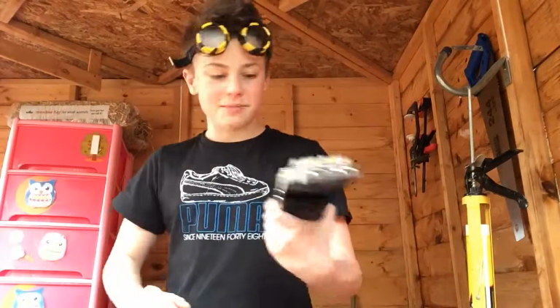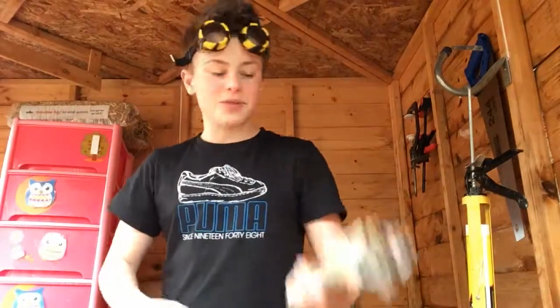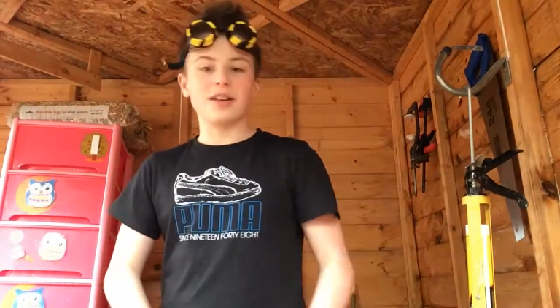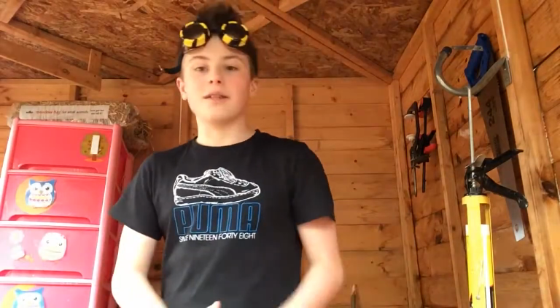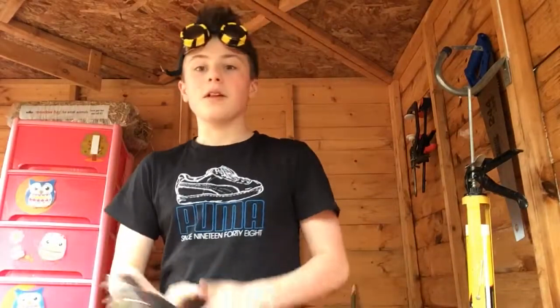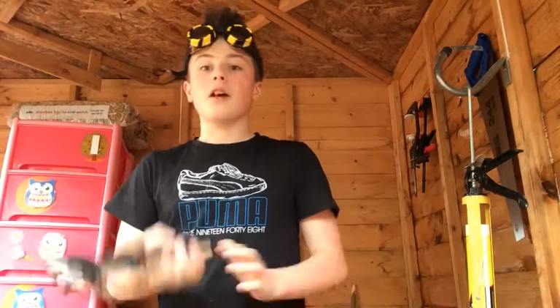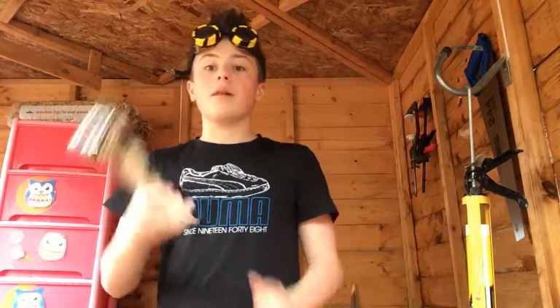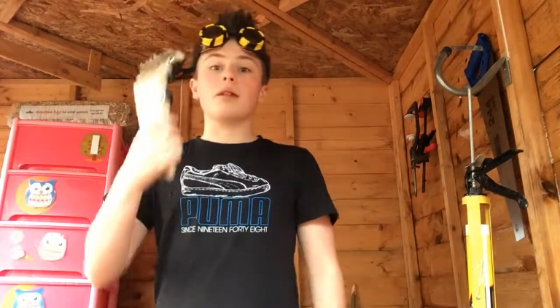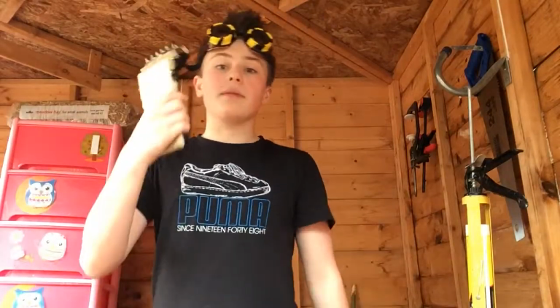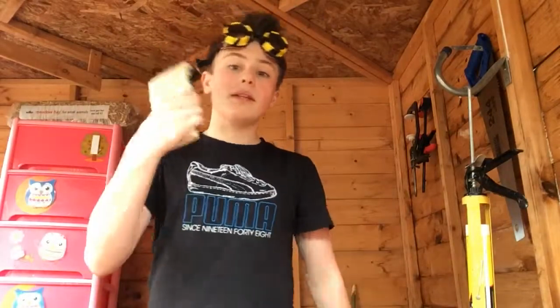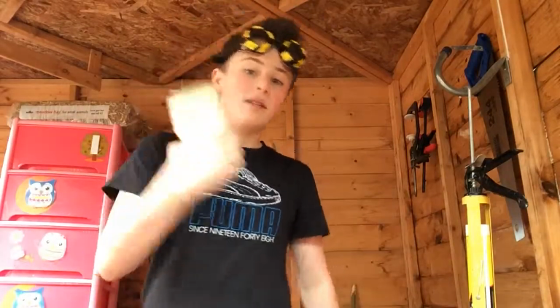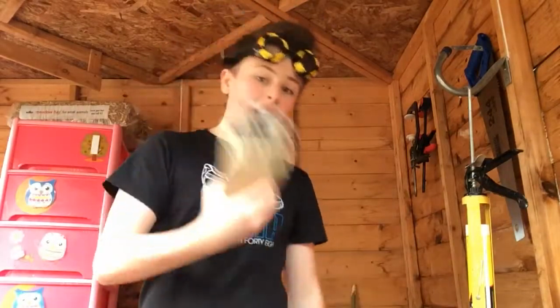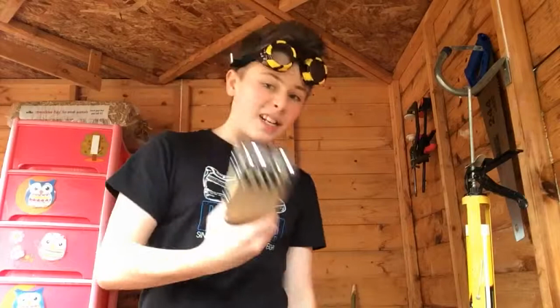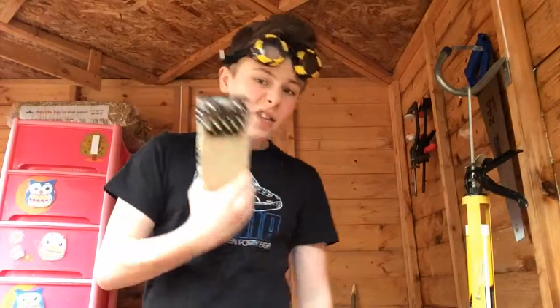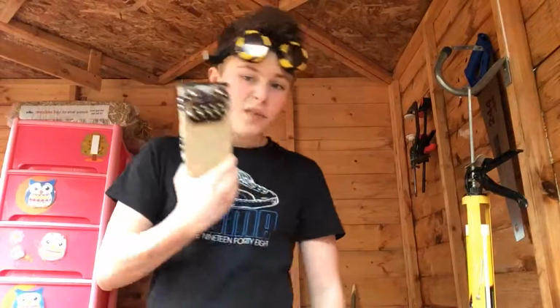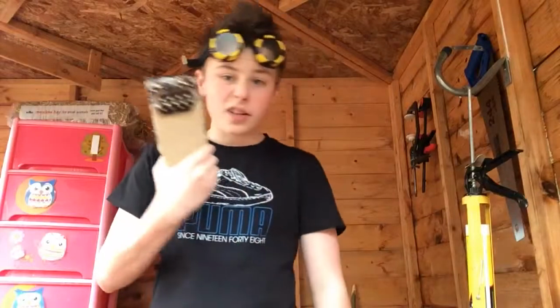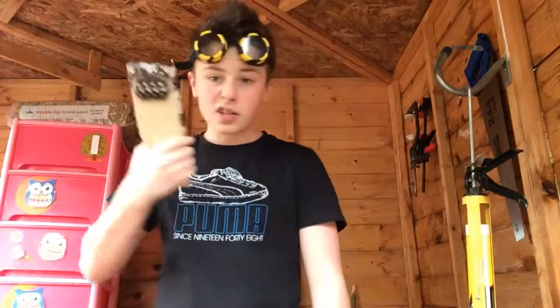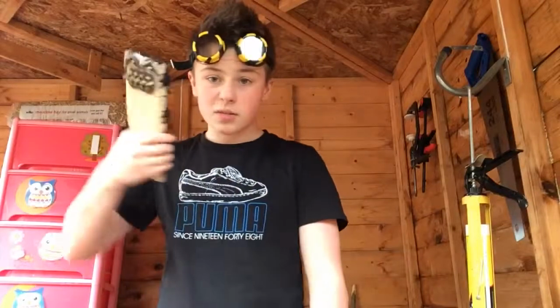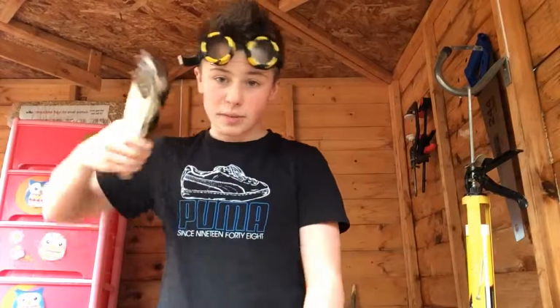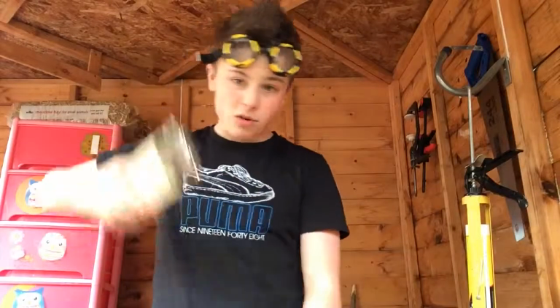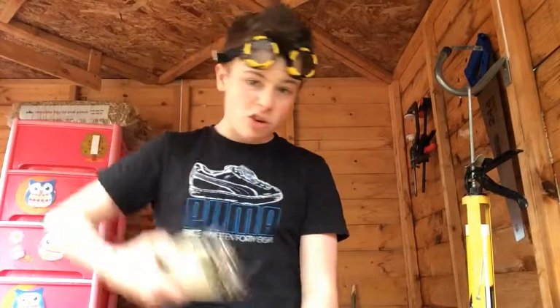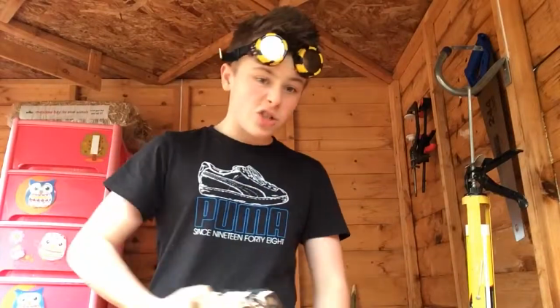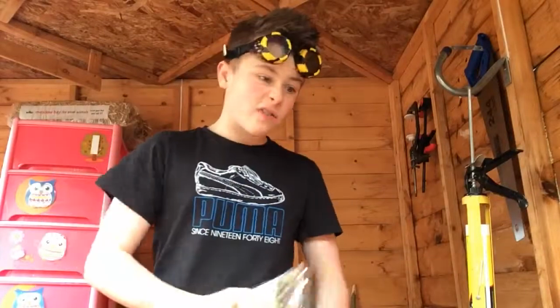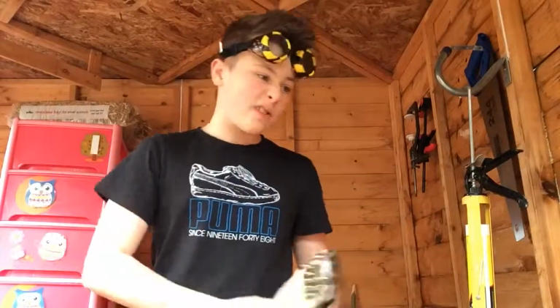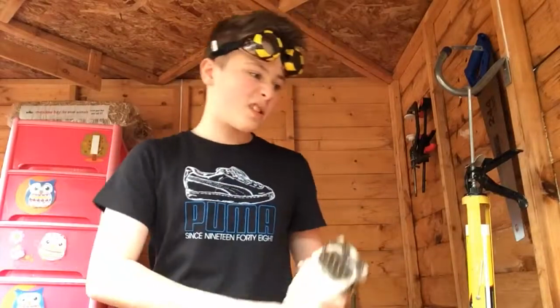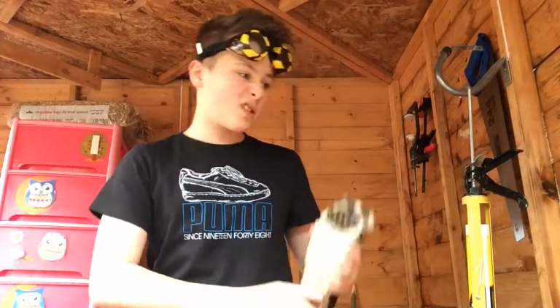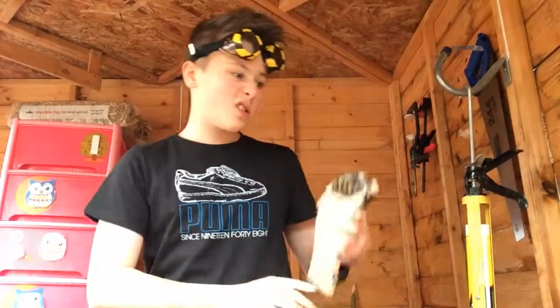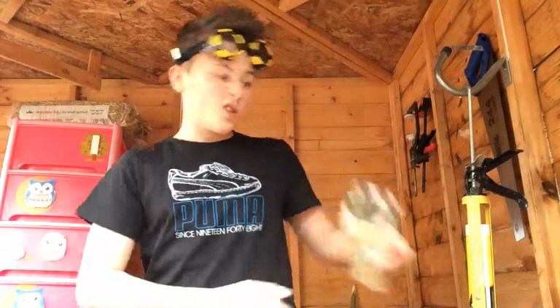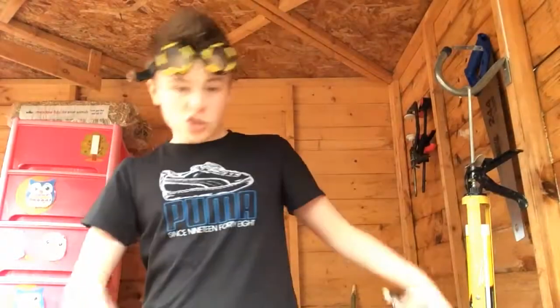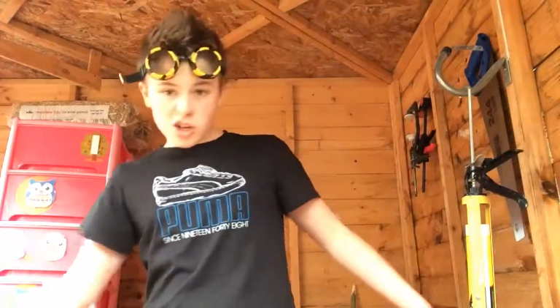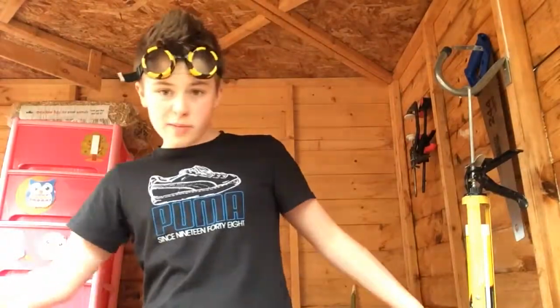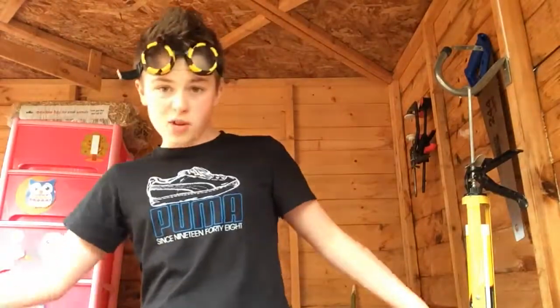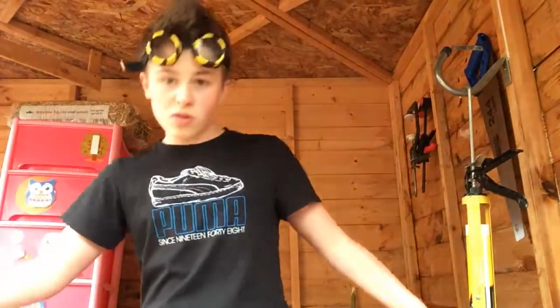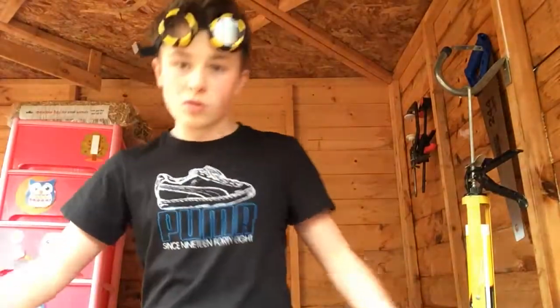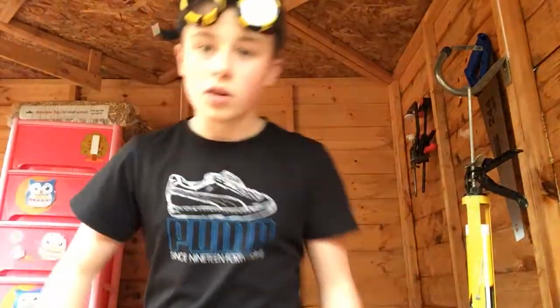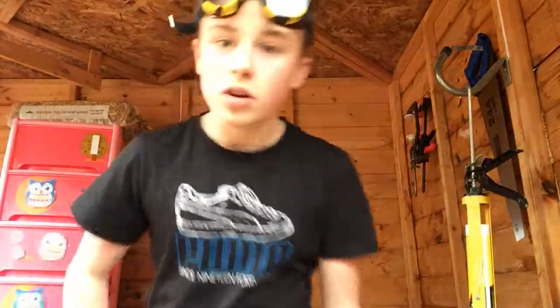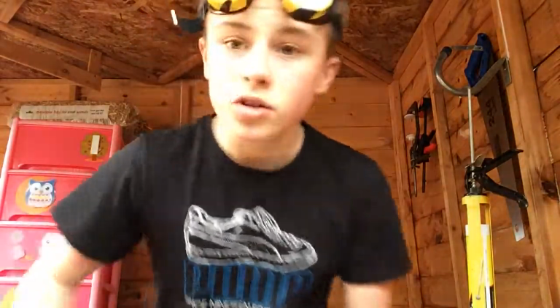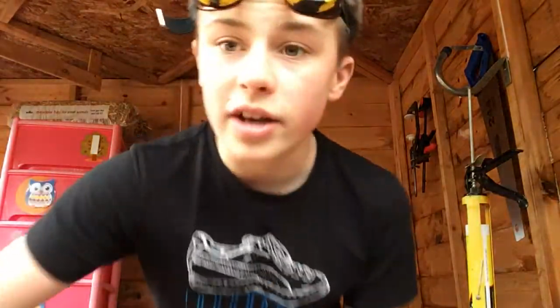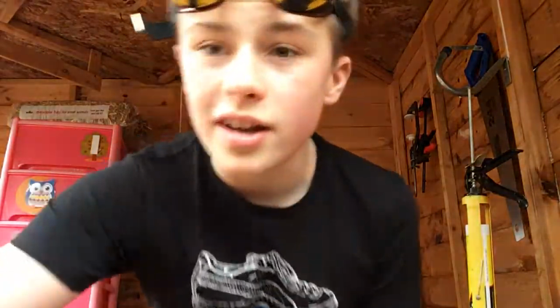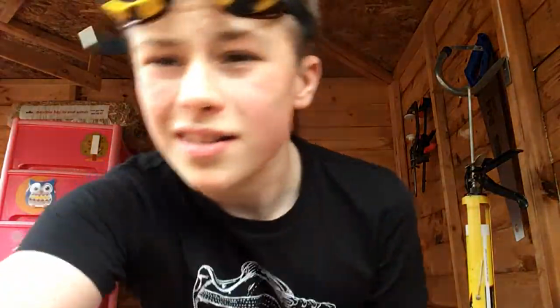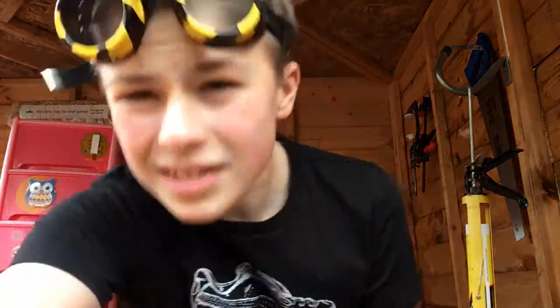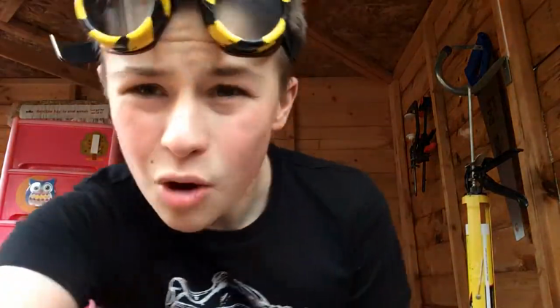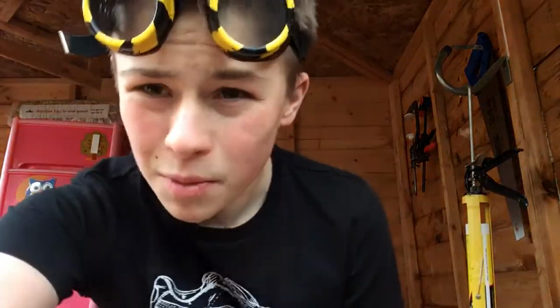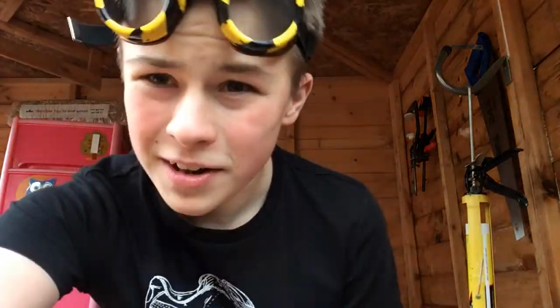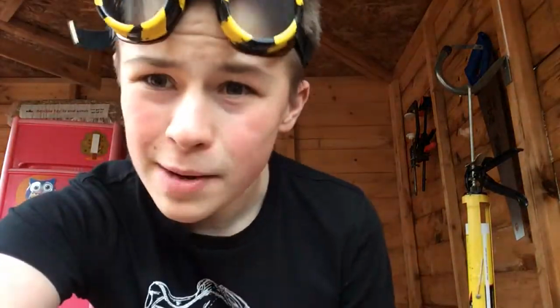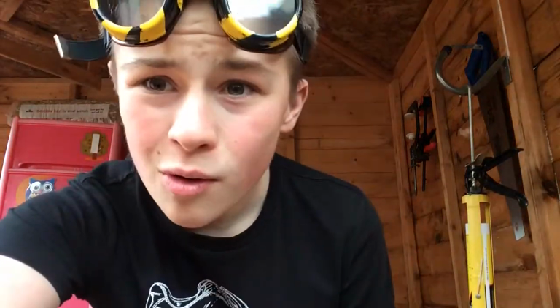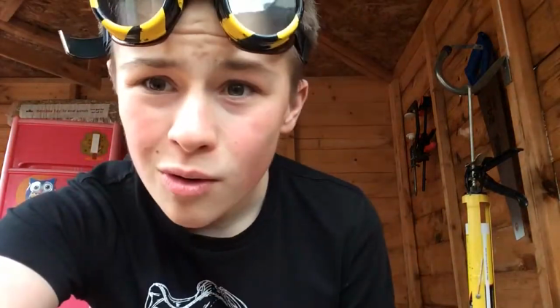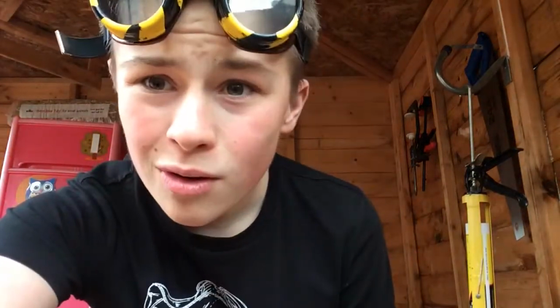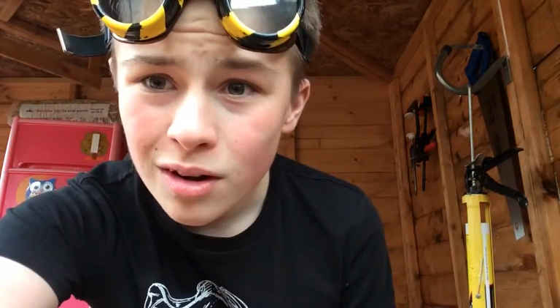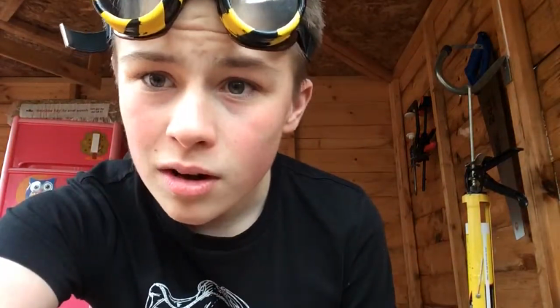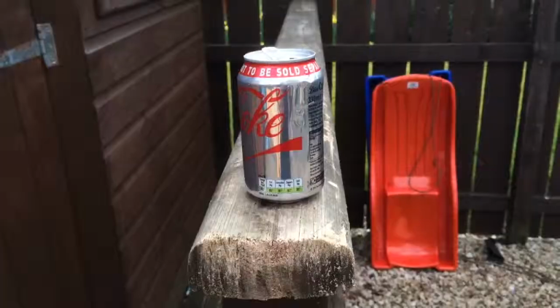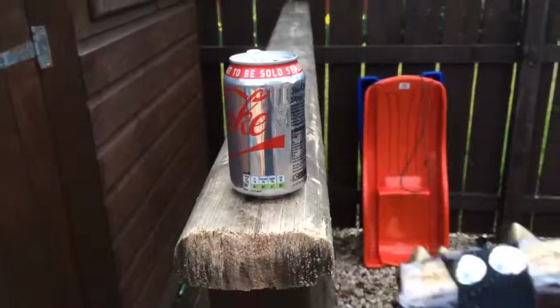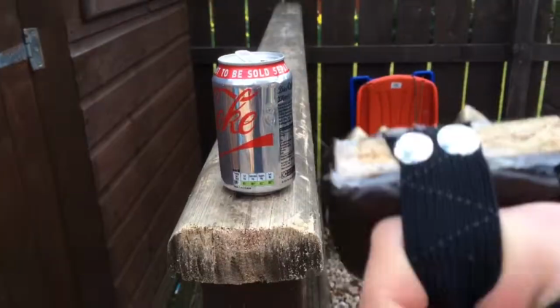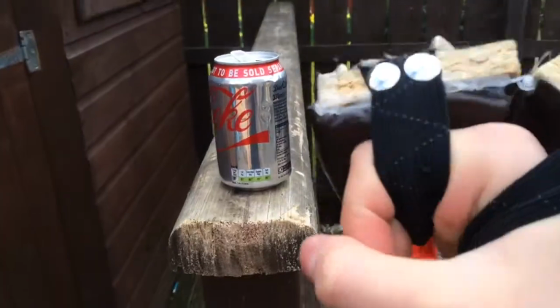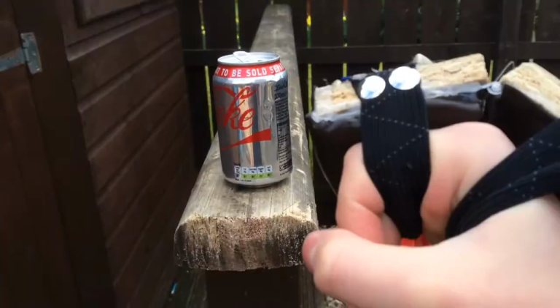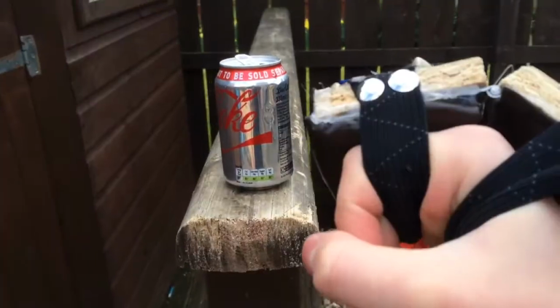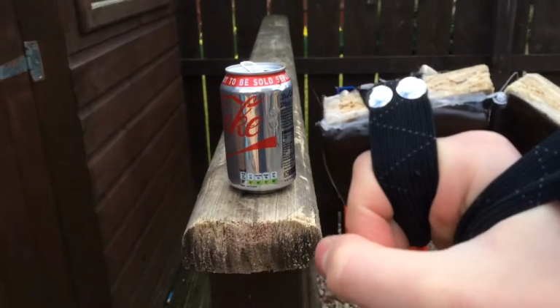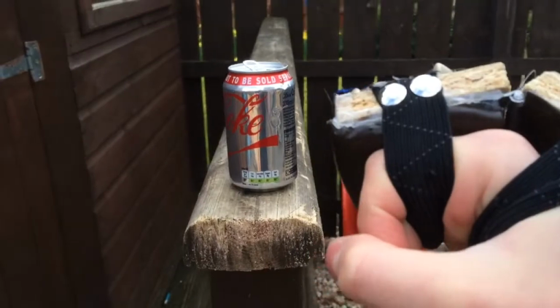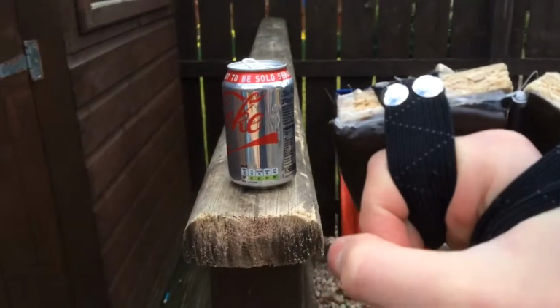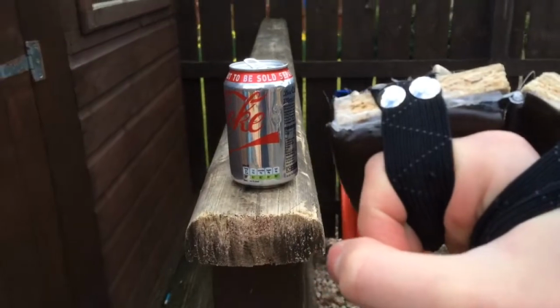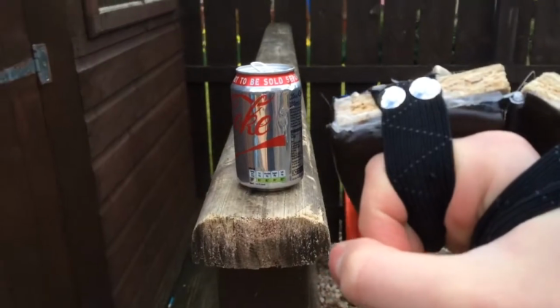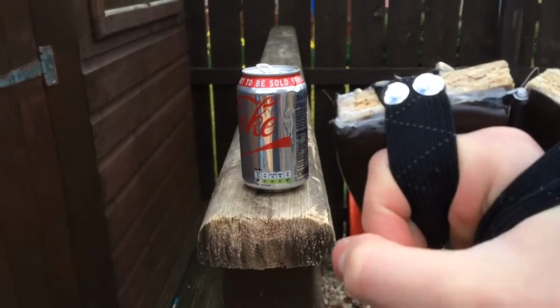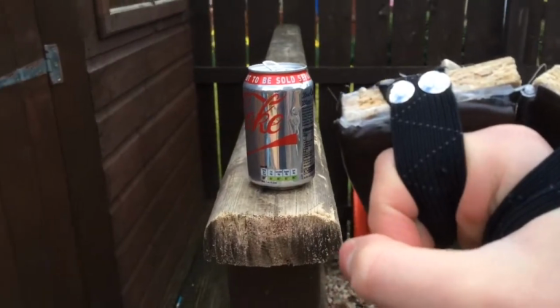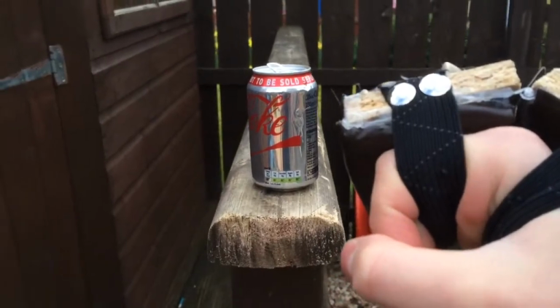So yeah, I'm going to be hitting stuff and crushing stuff for this. It's going to be cool. So yeah, let's get on with the demo. The tin can punch.